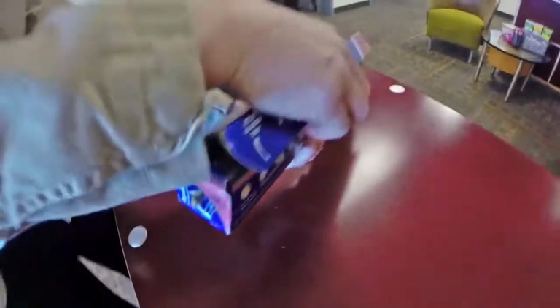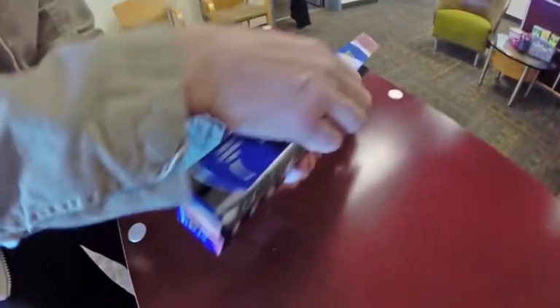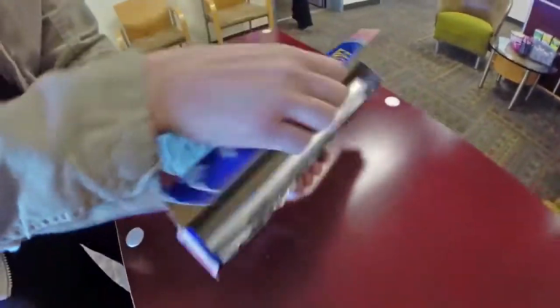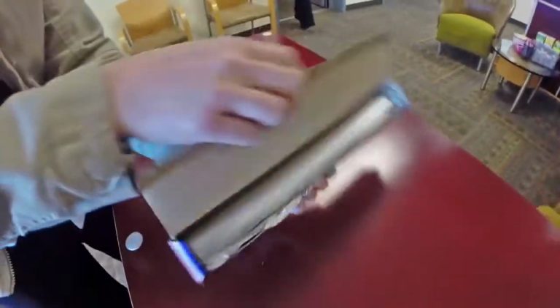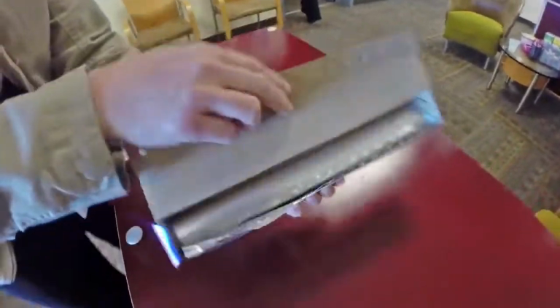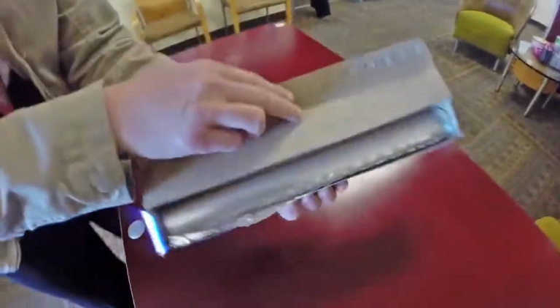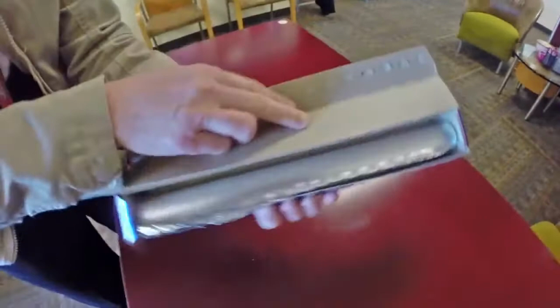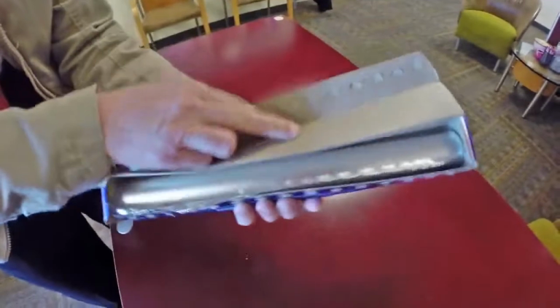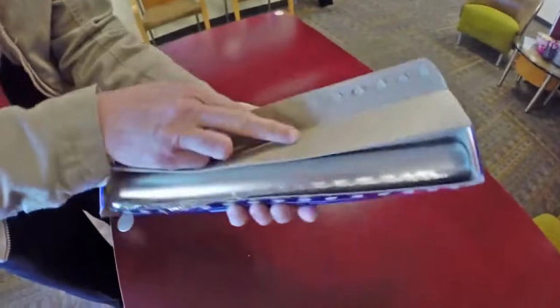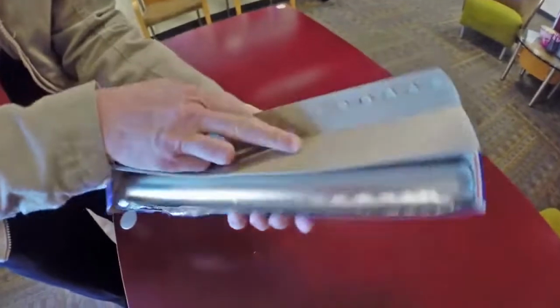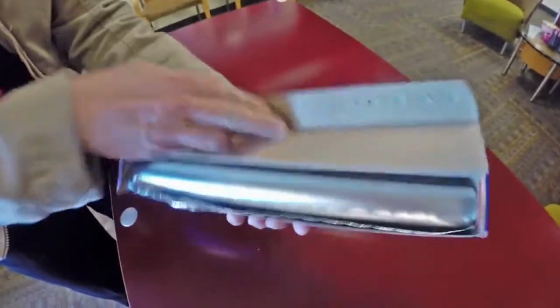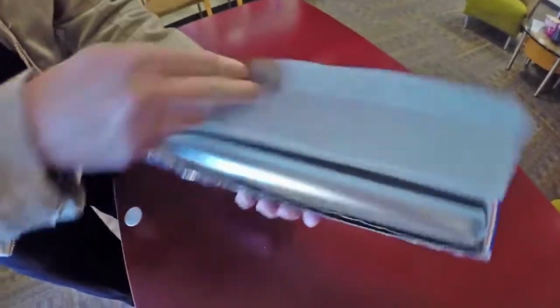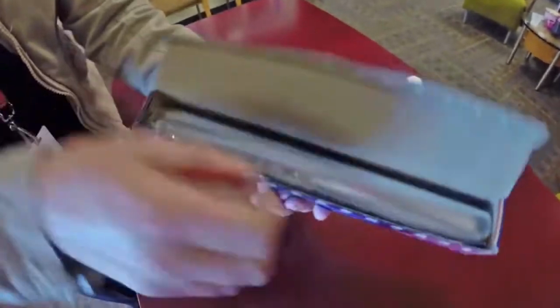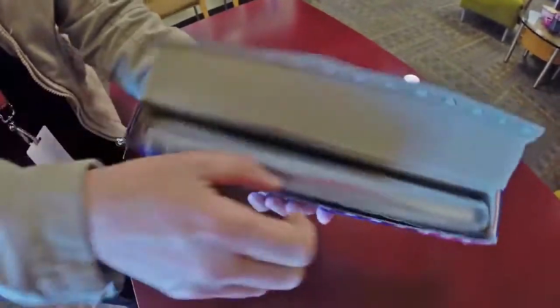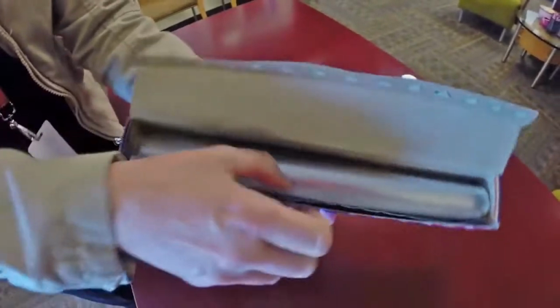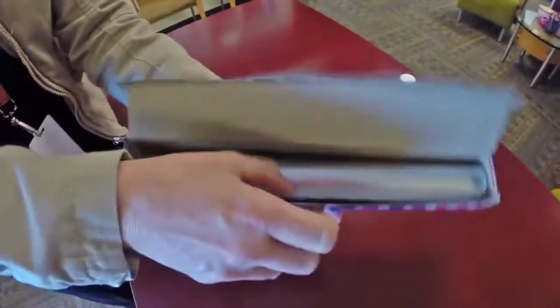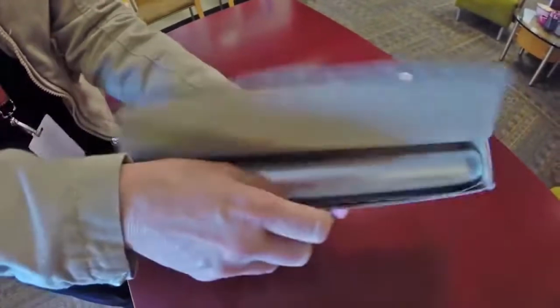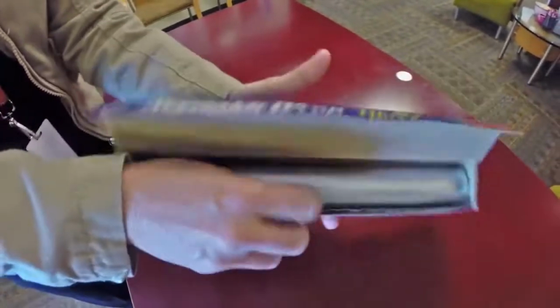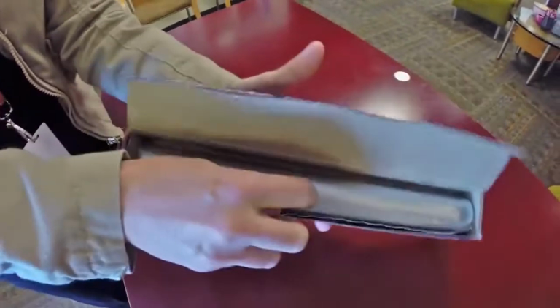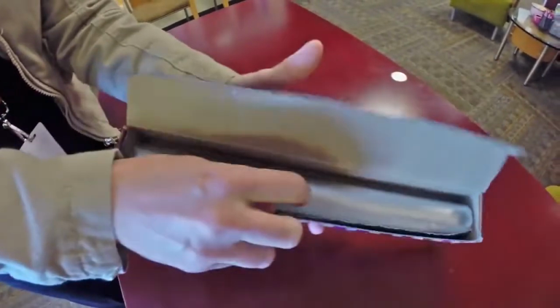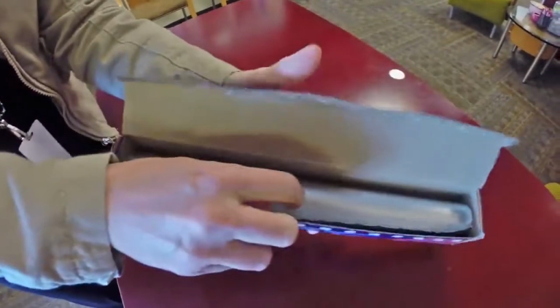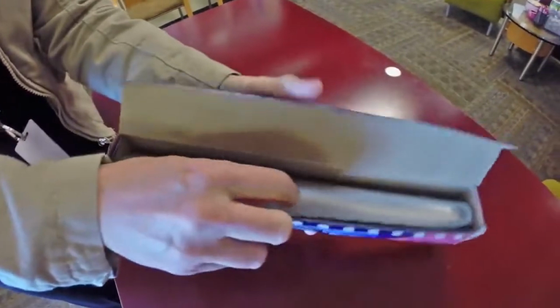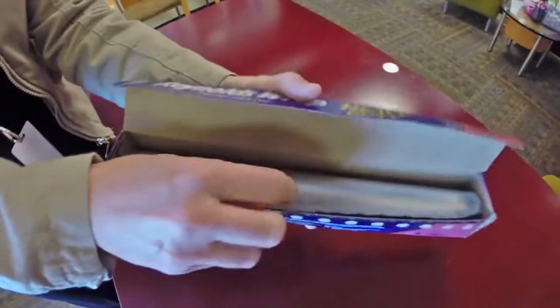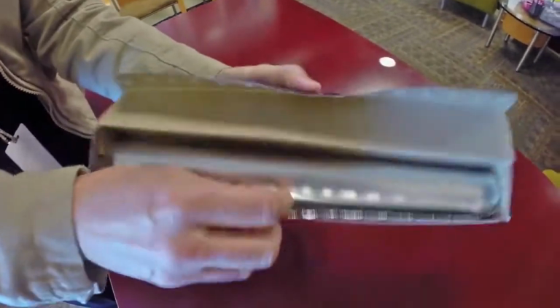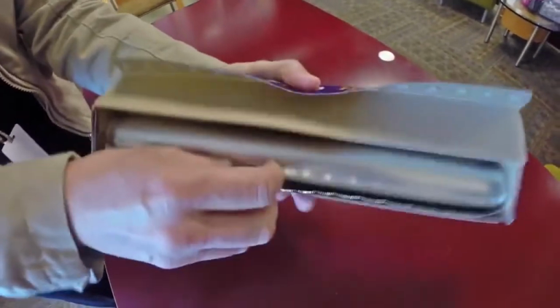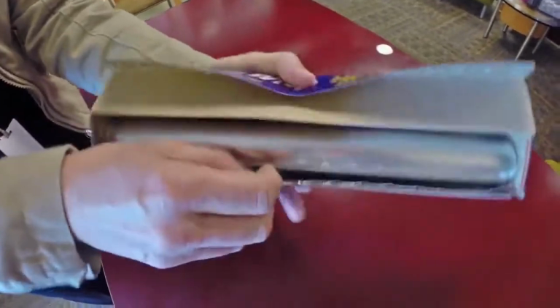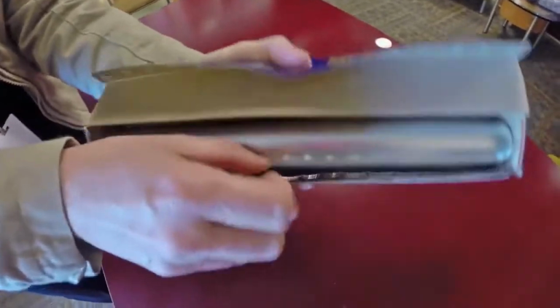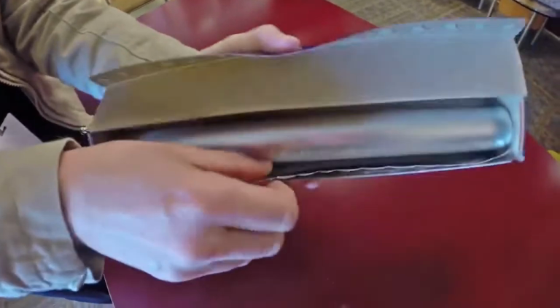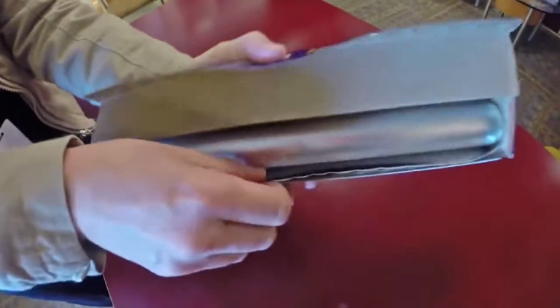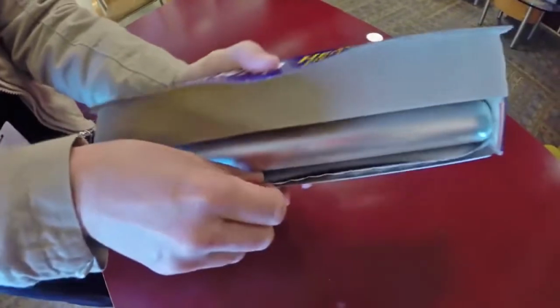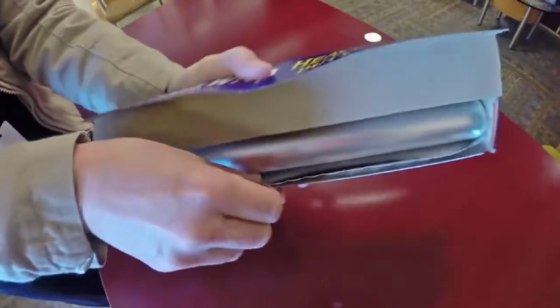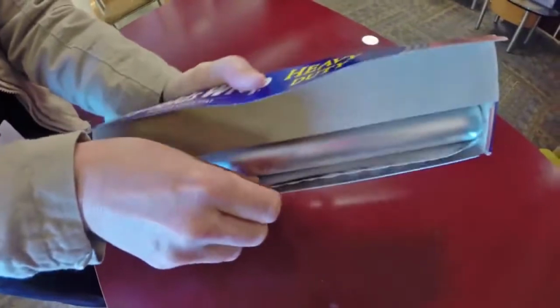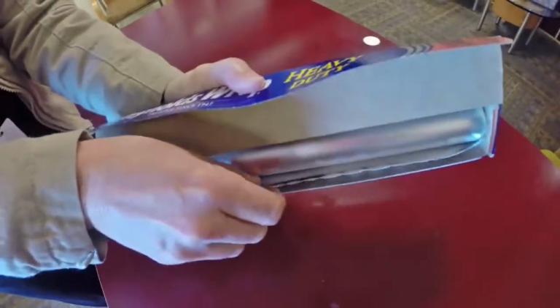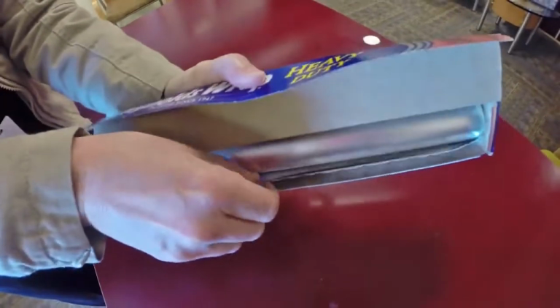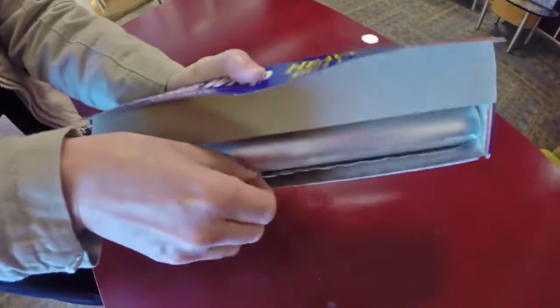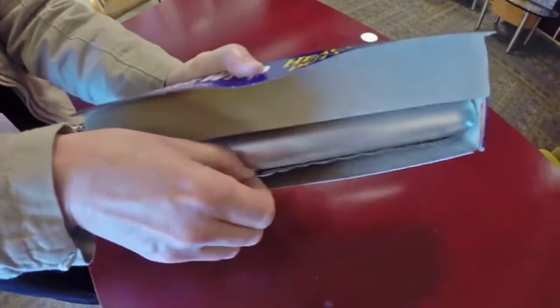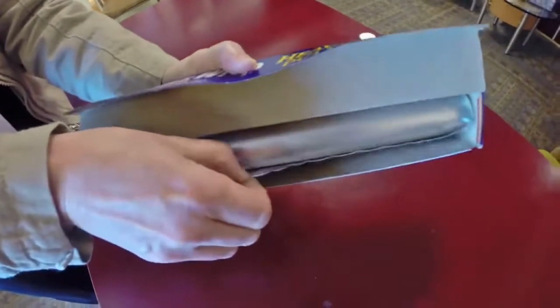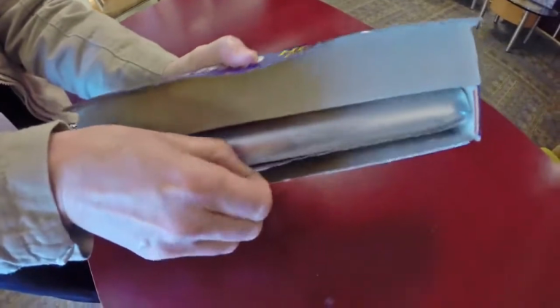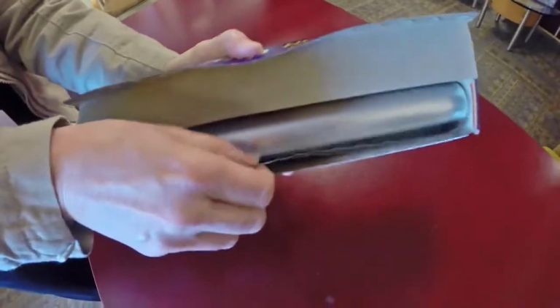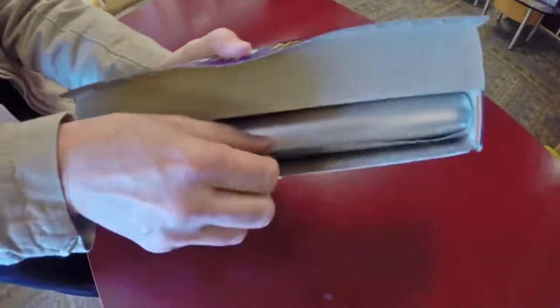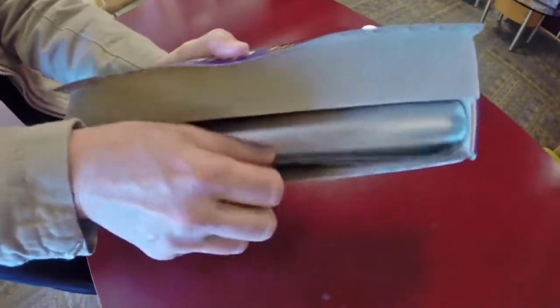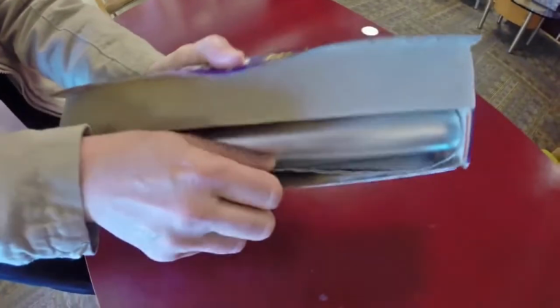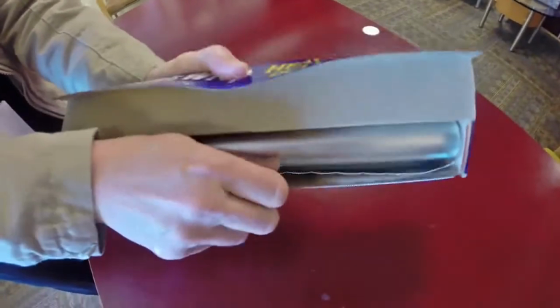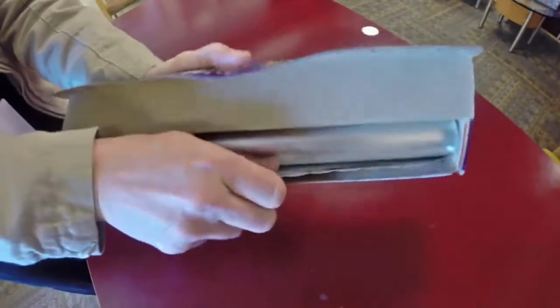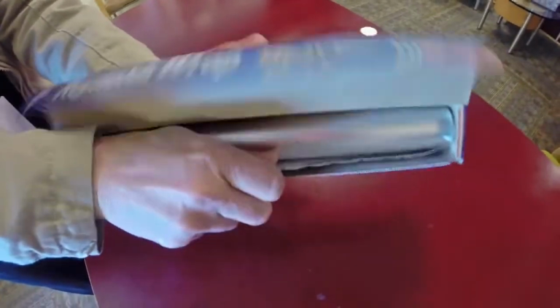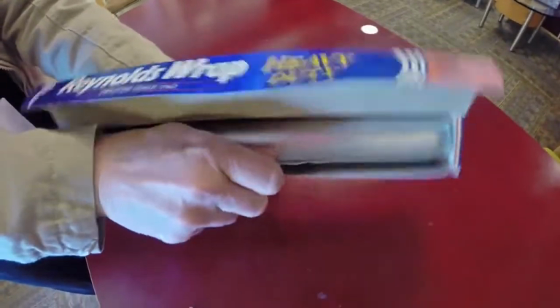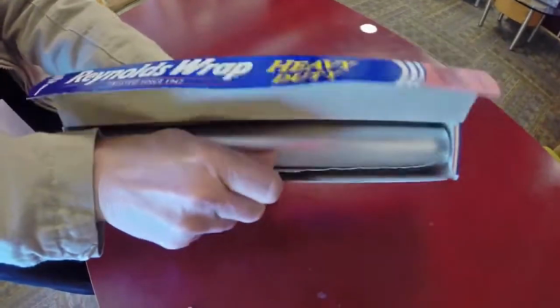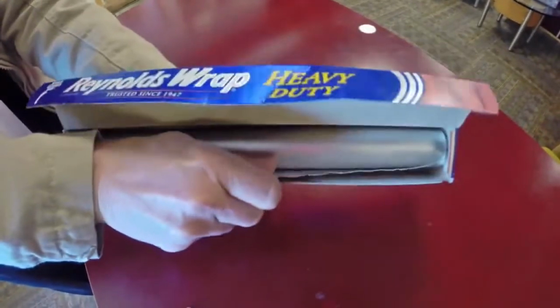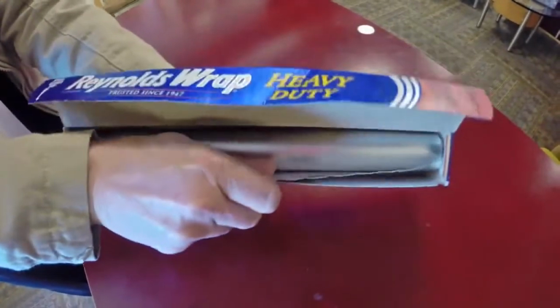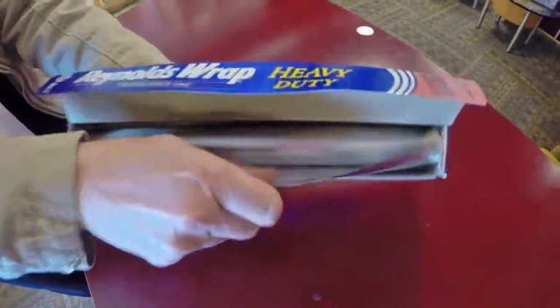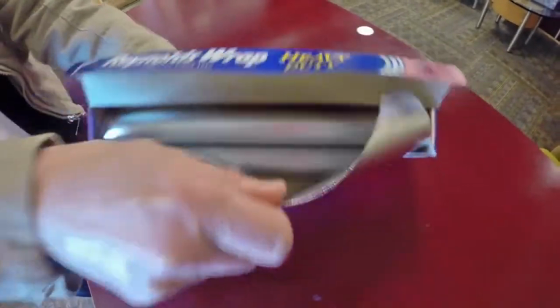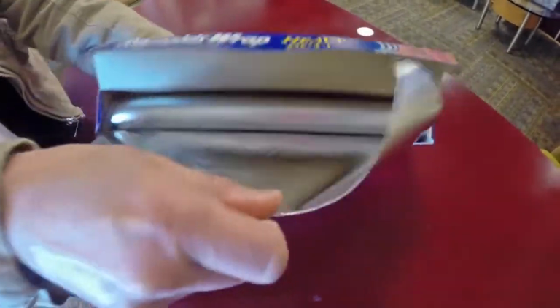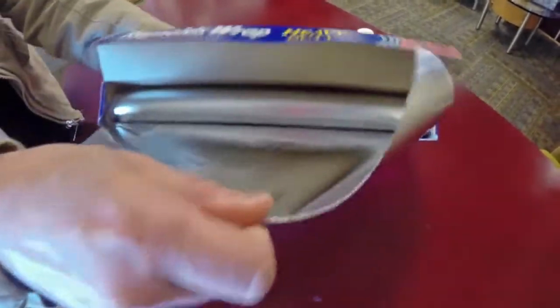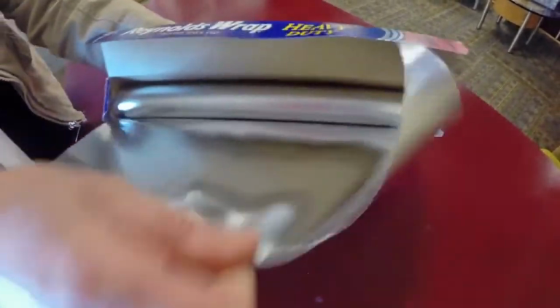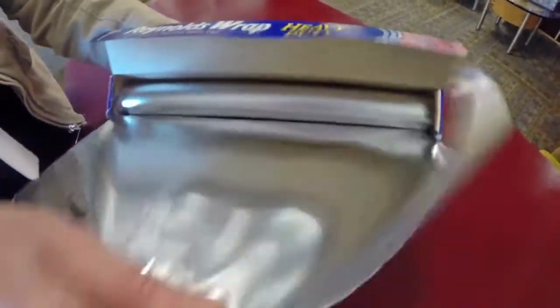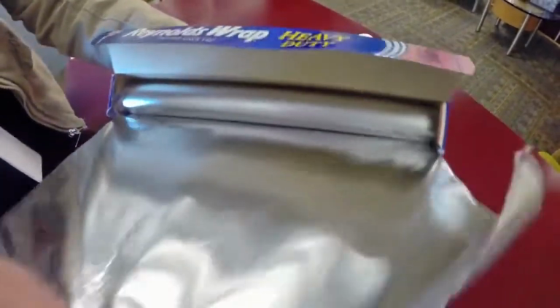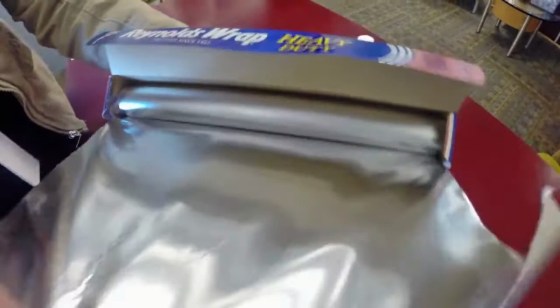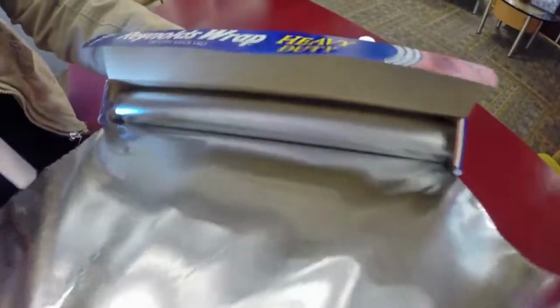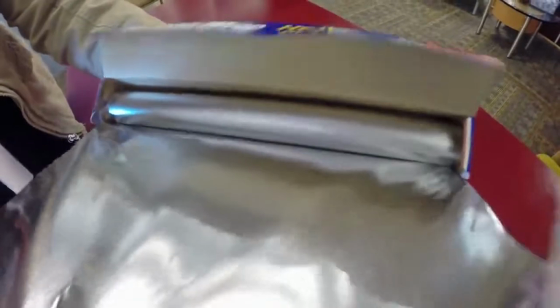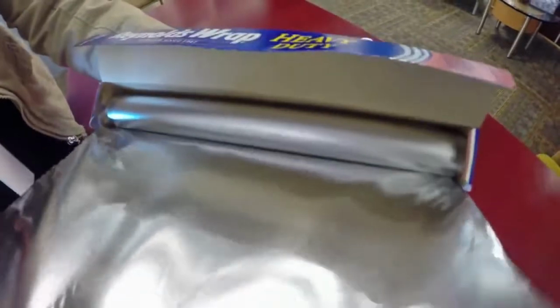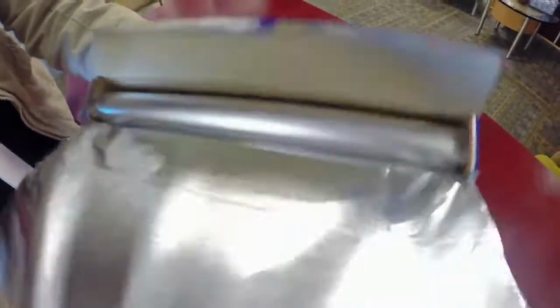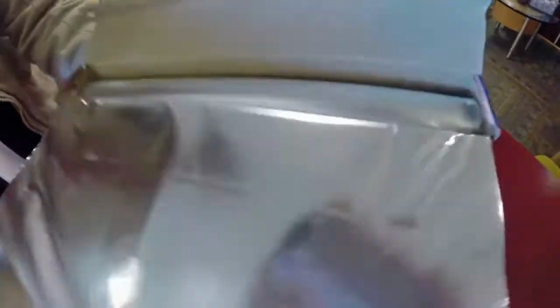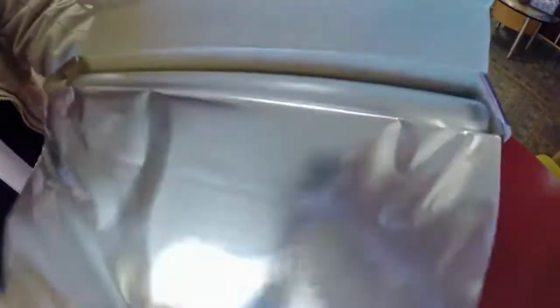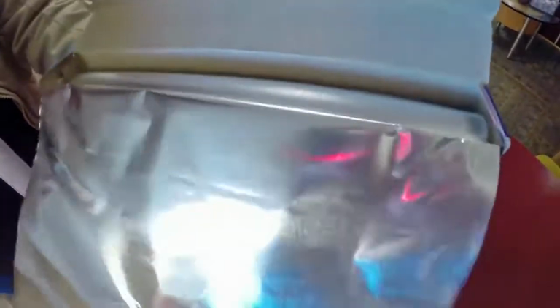Now open up the box and remove your aluminum foil. It's a little tougher to pull out, but everything will stay within the box.